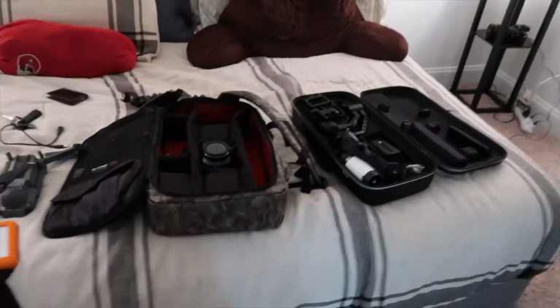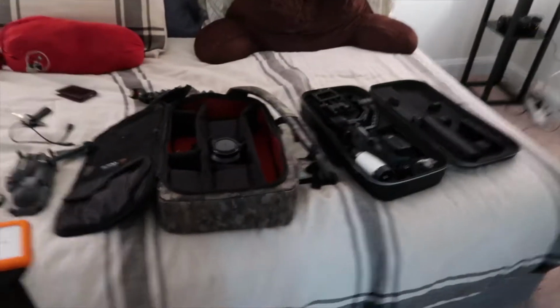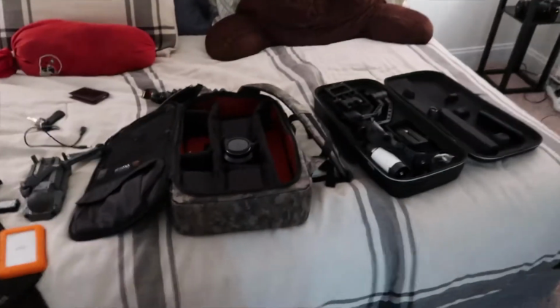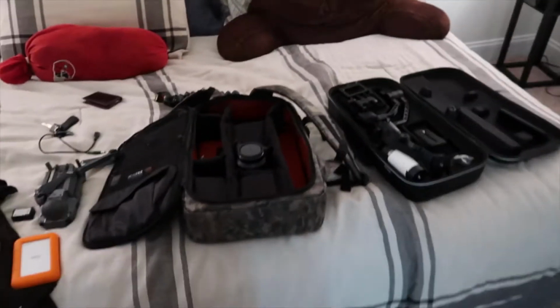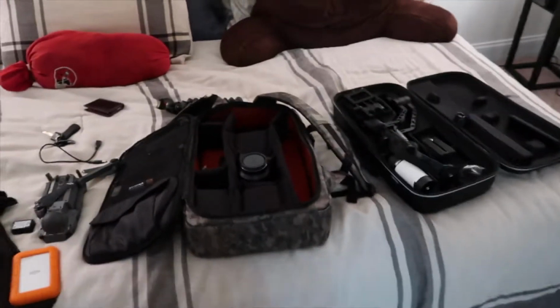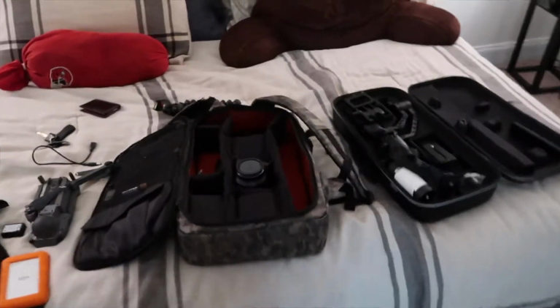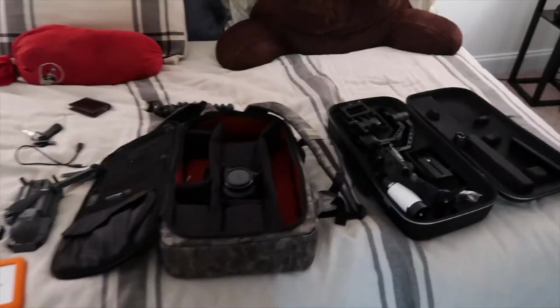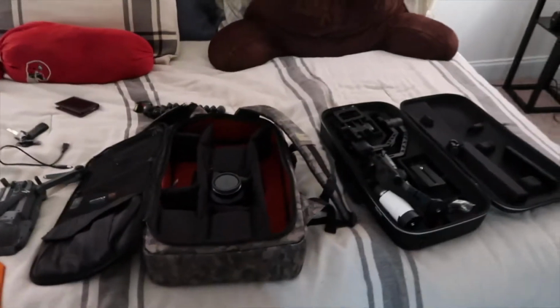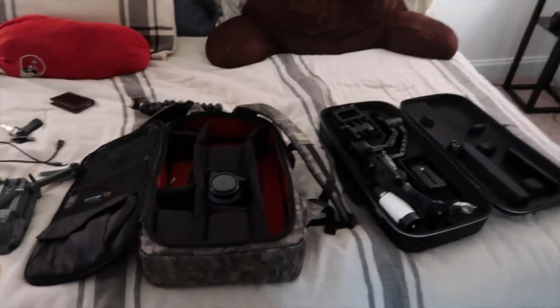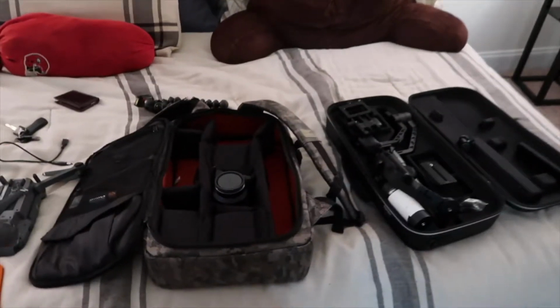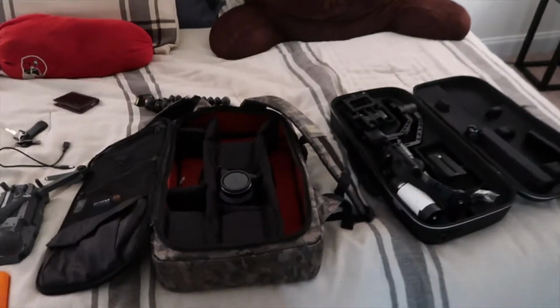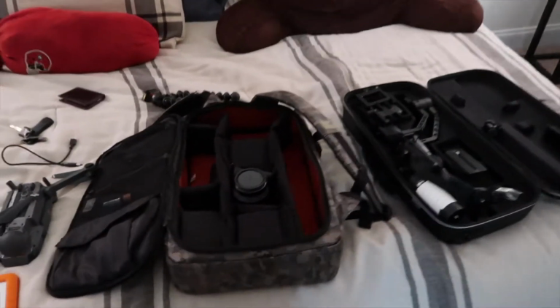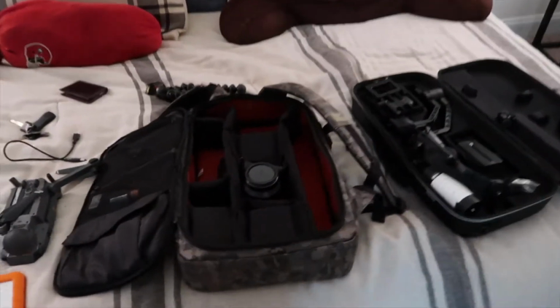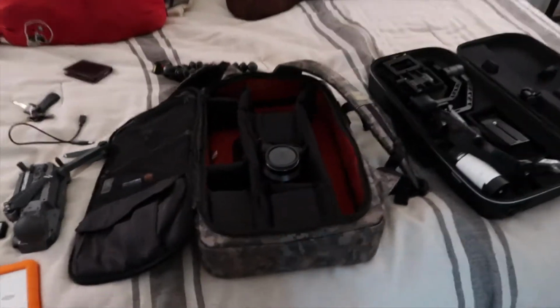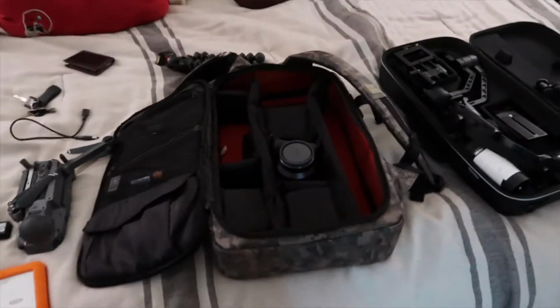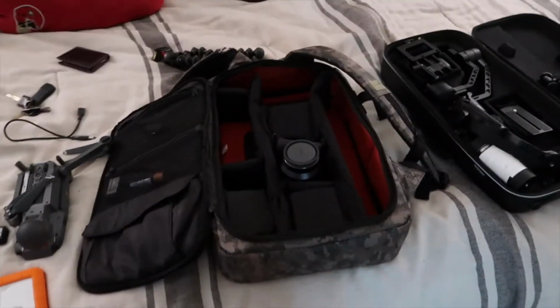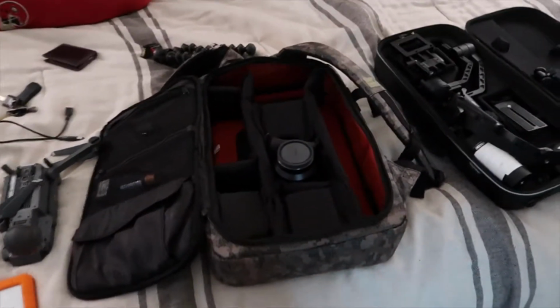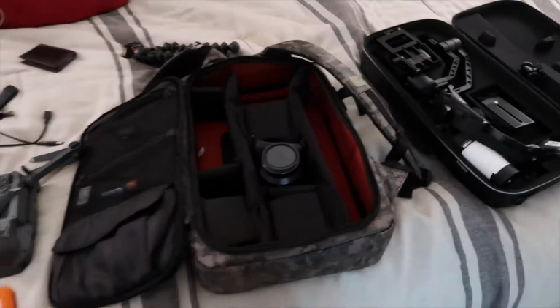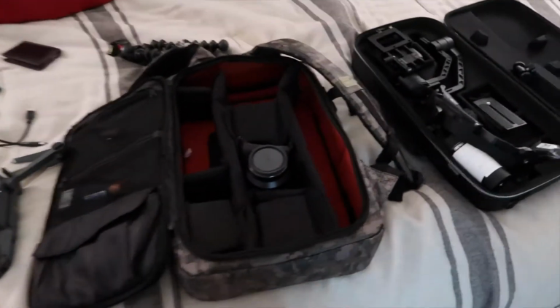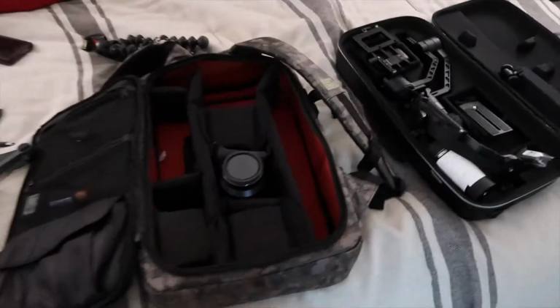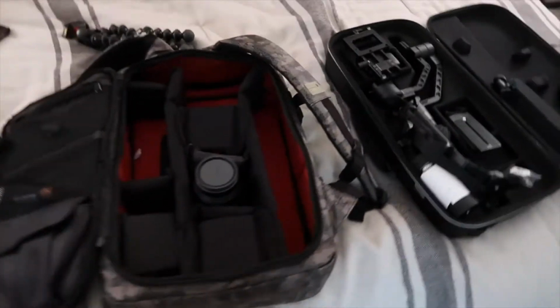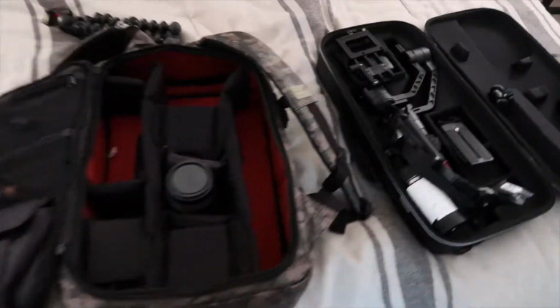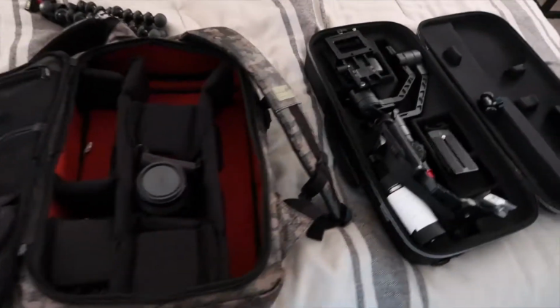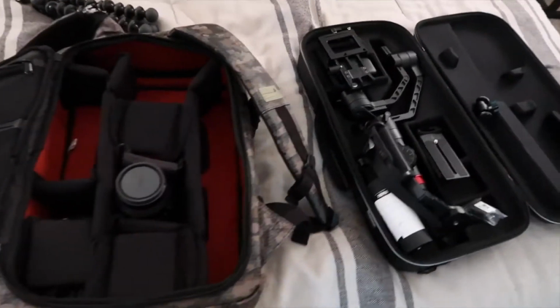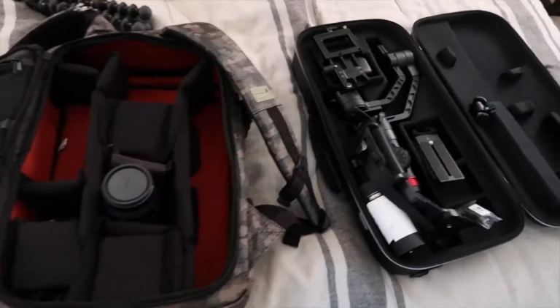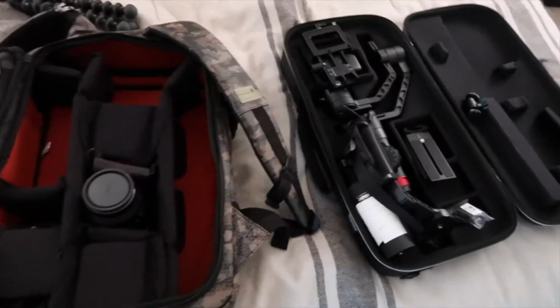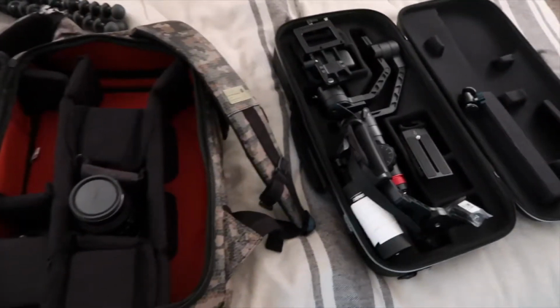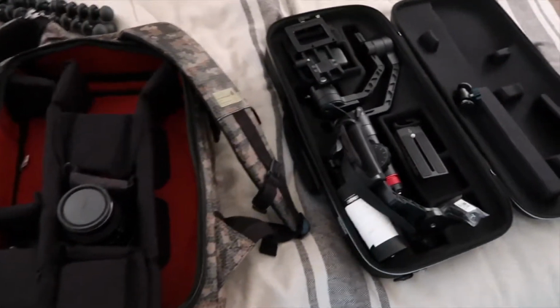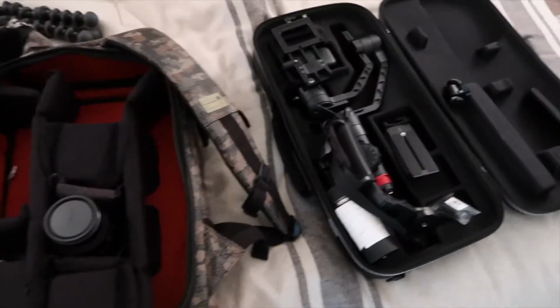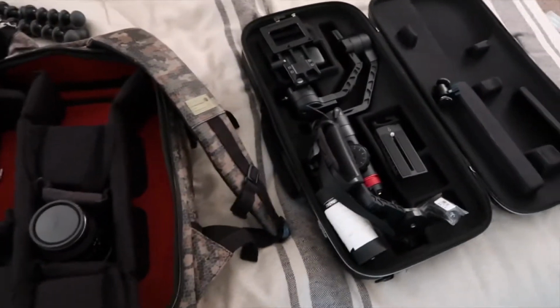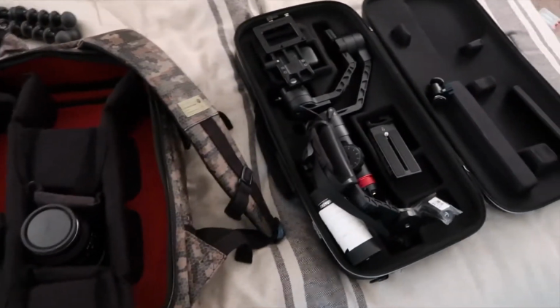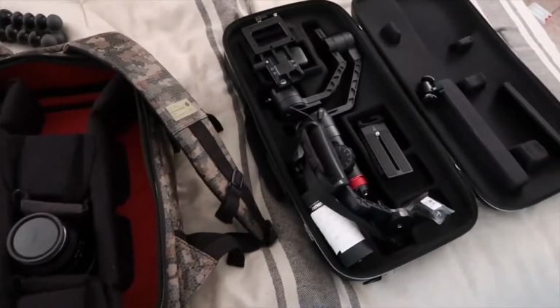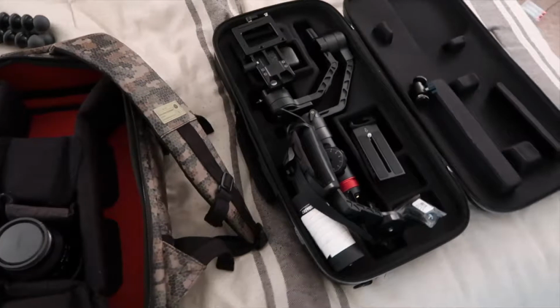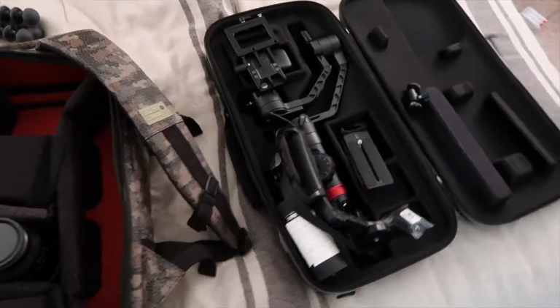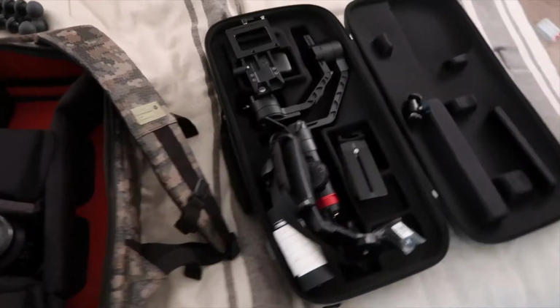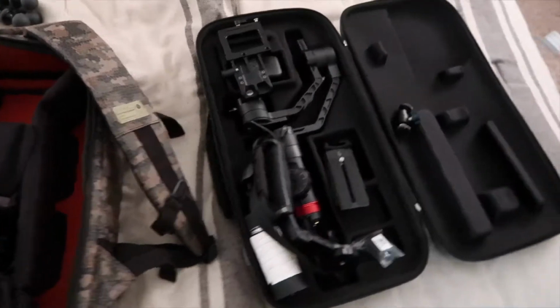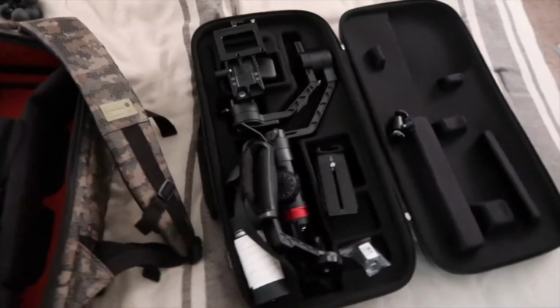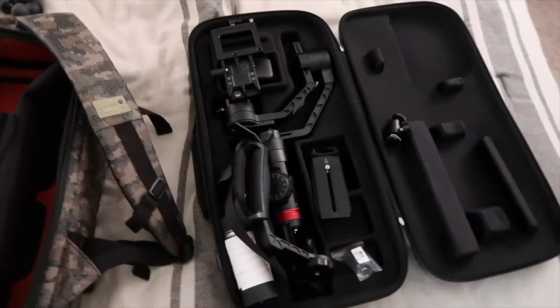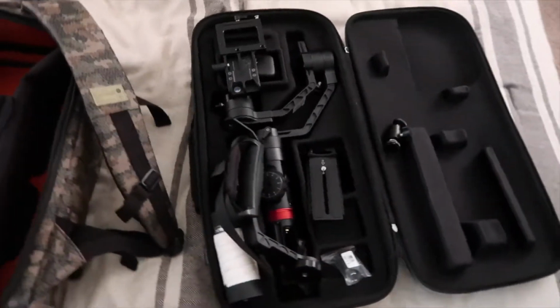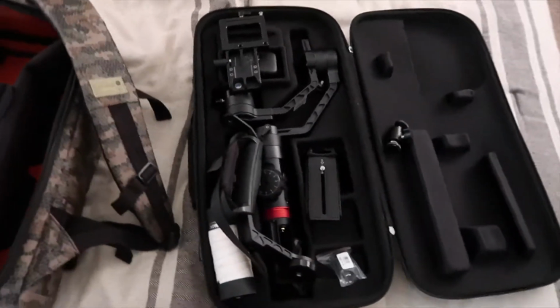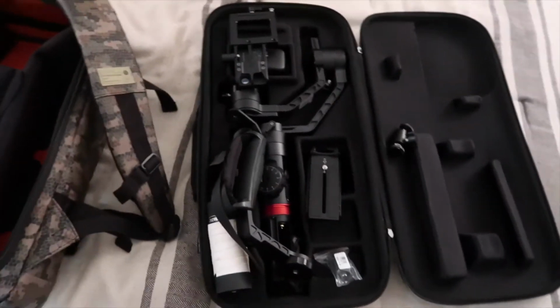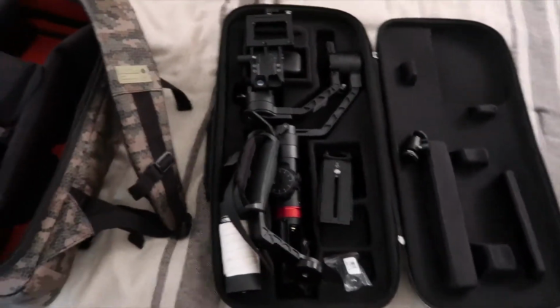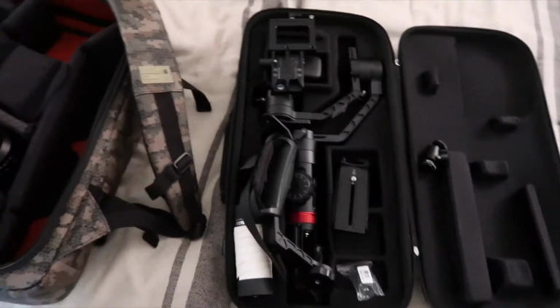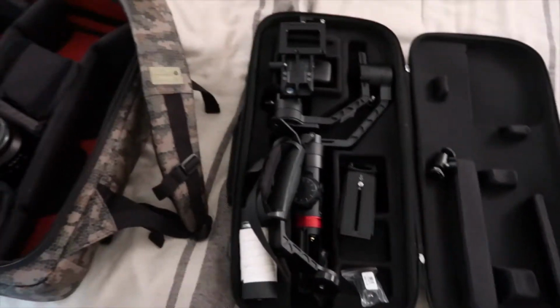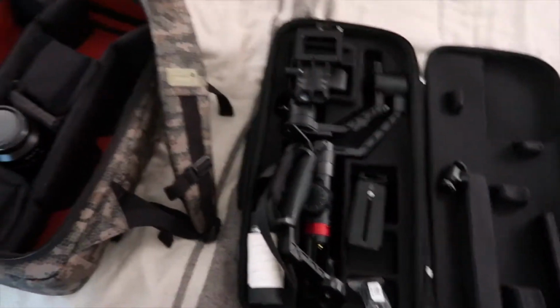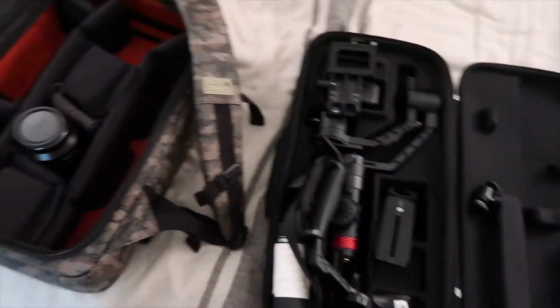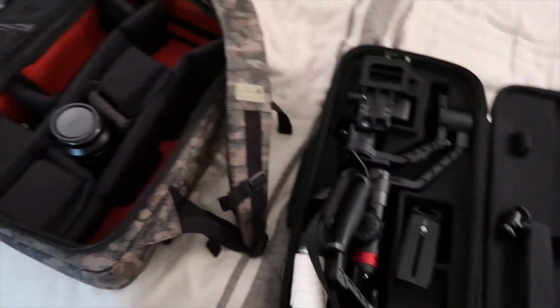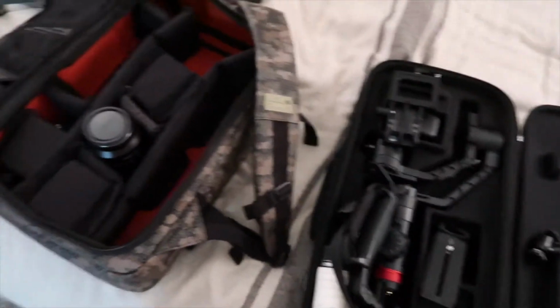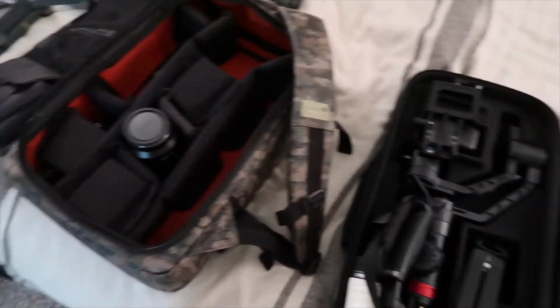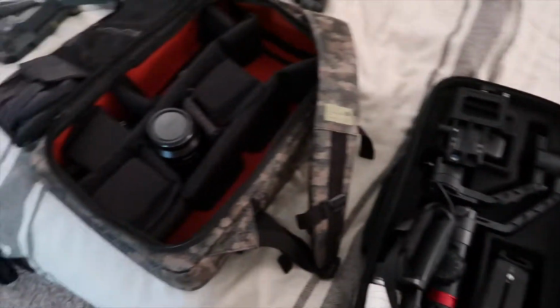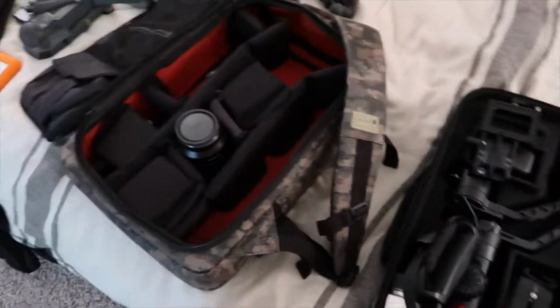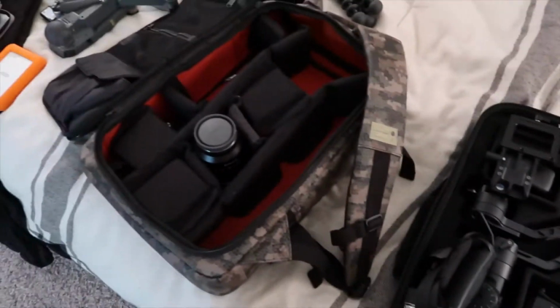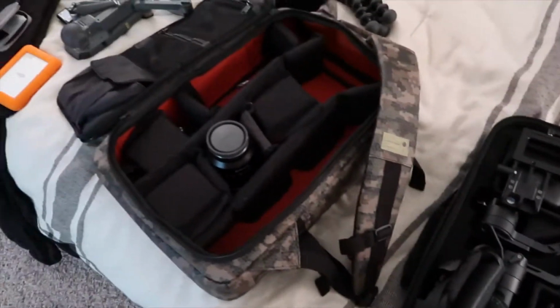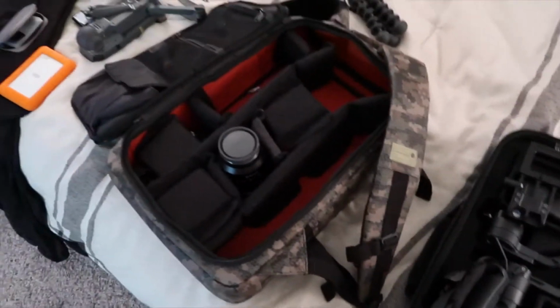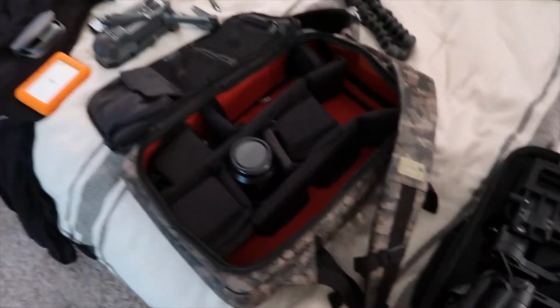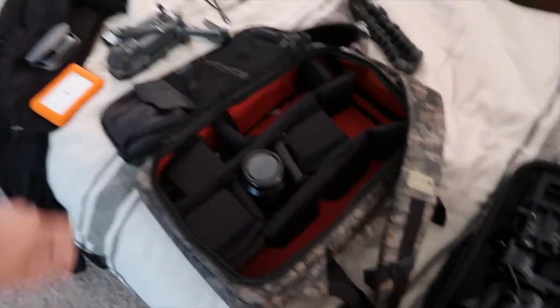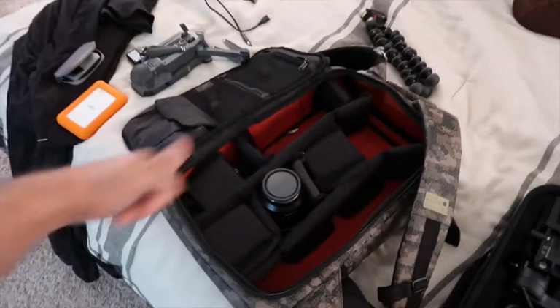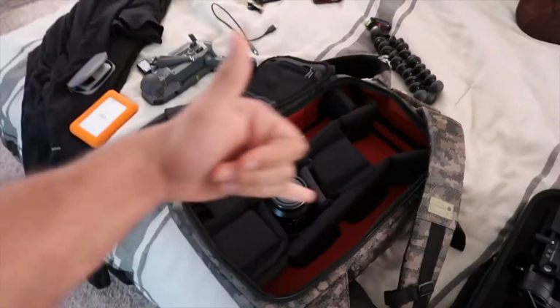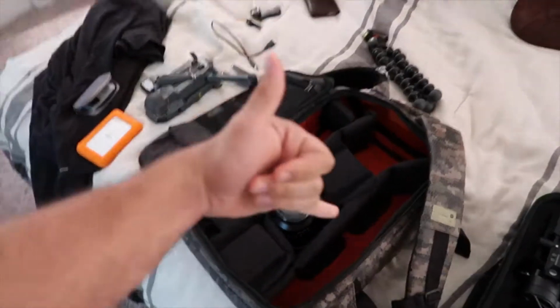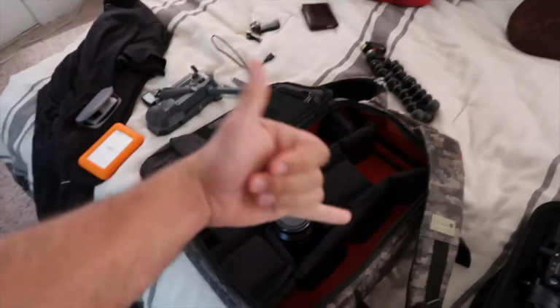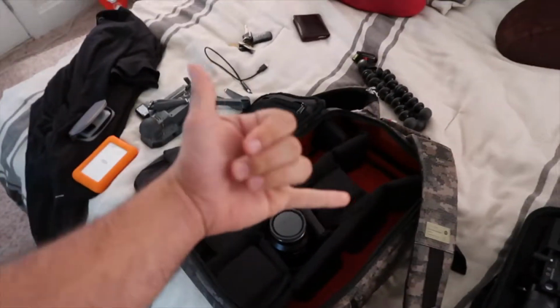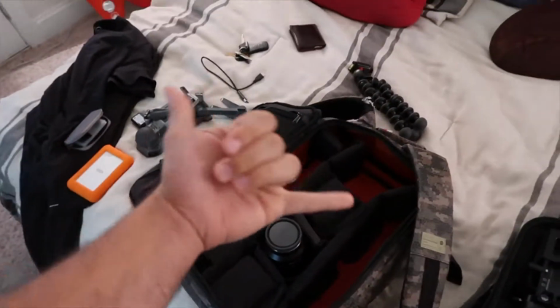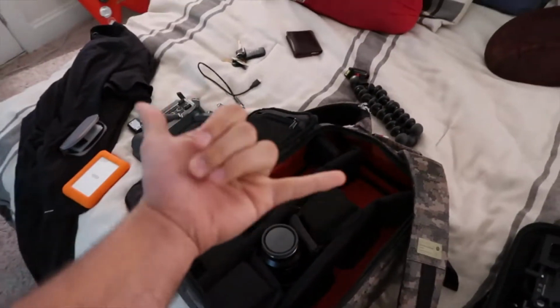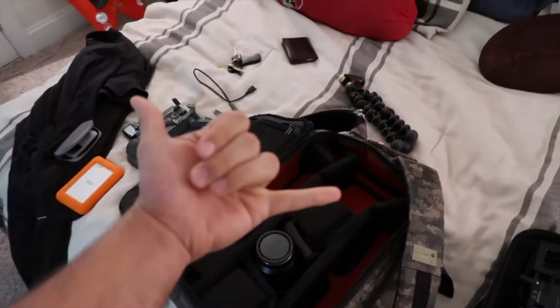Thinking if I need to take a monitor or anything, but probably won't. Just trying to keep the setup a little more simple. Super stoked — let's go.